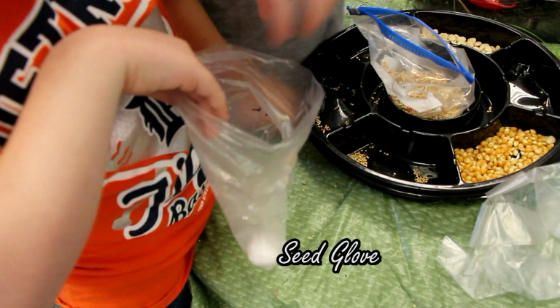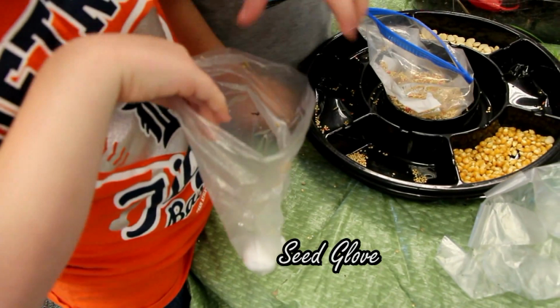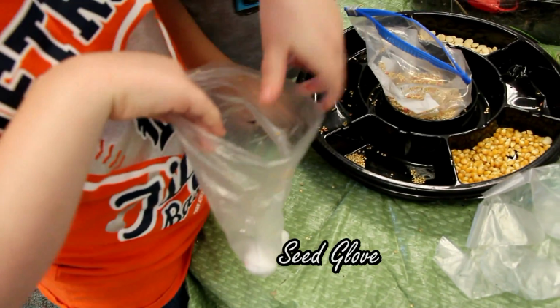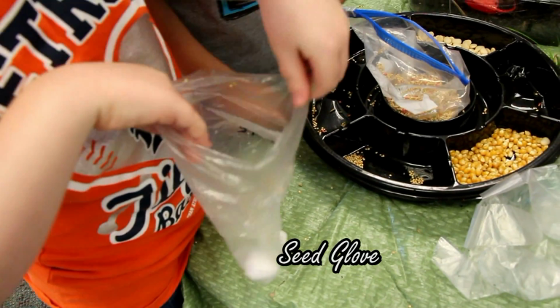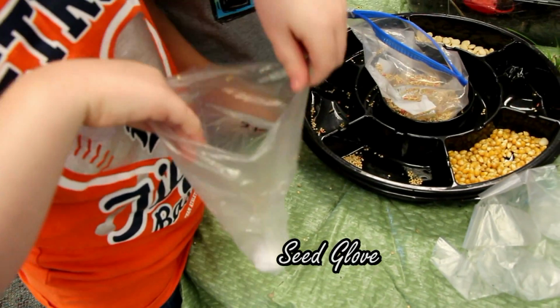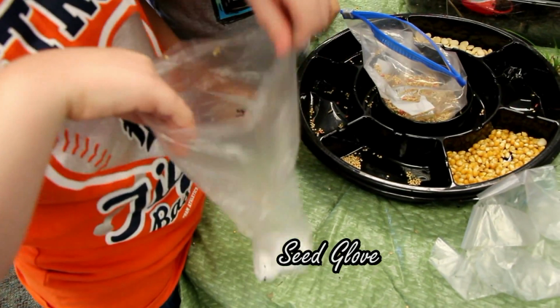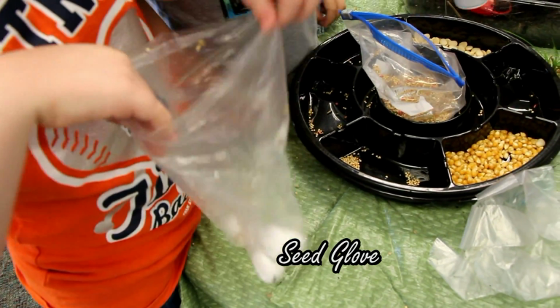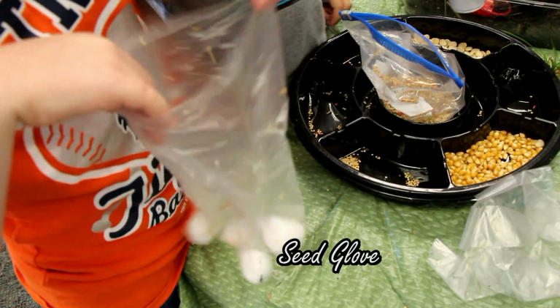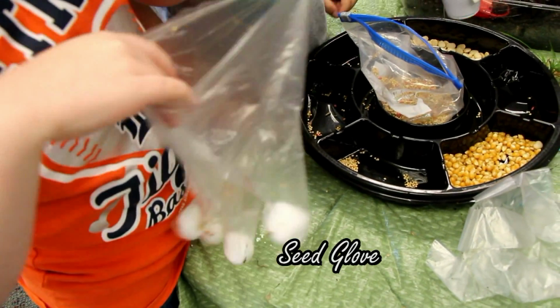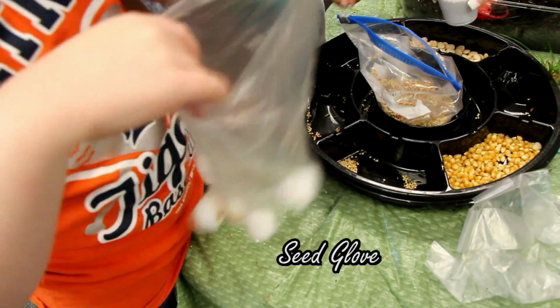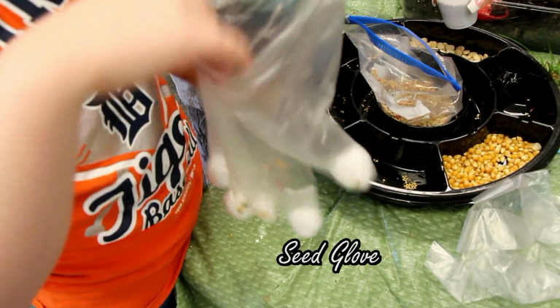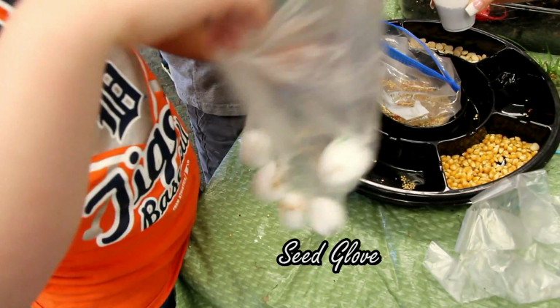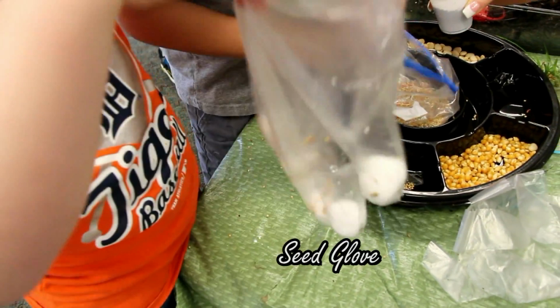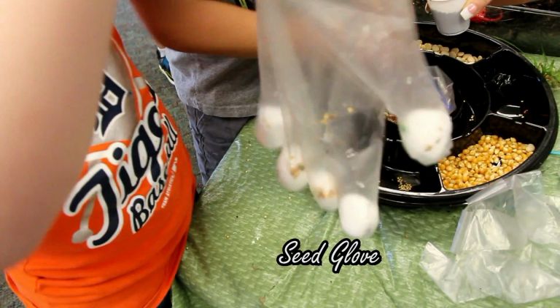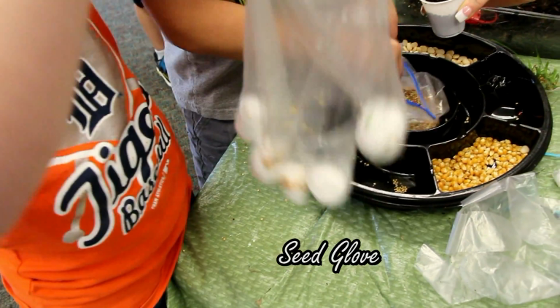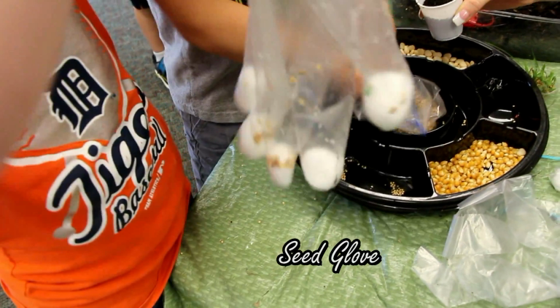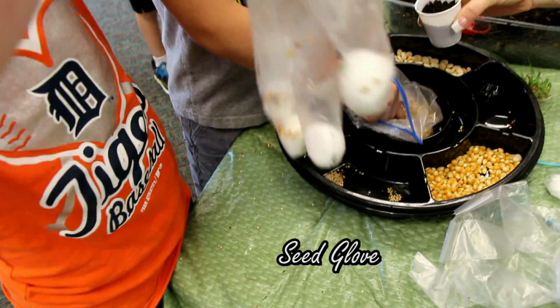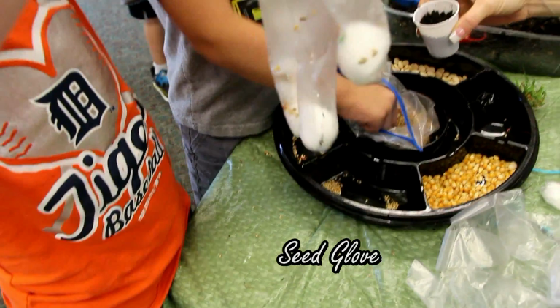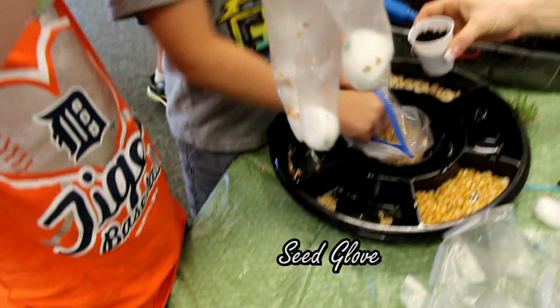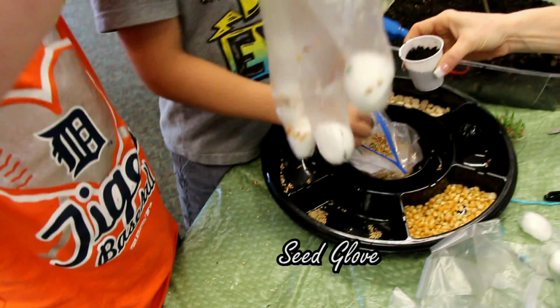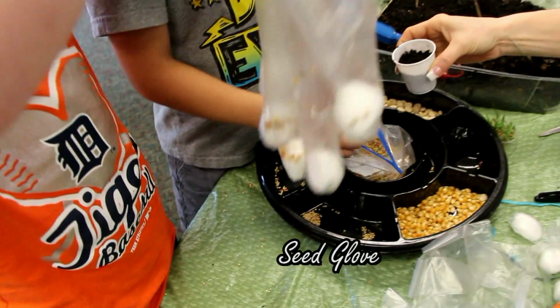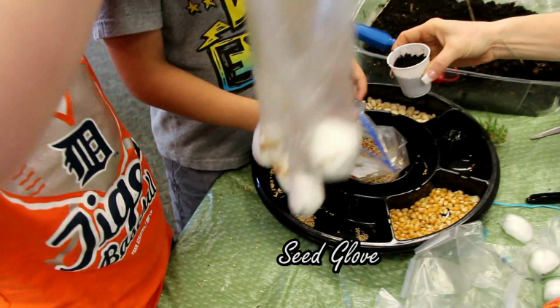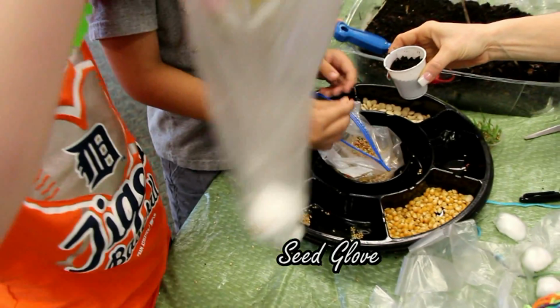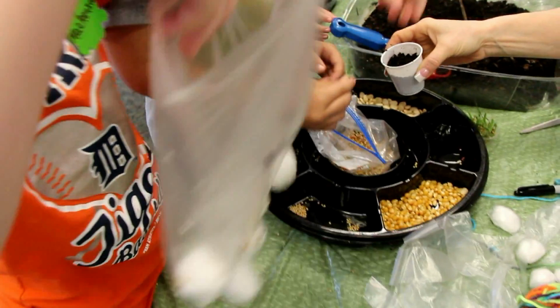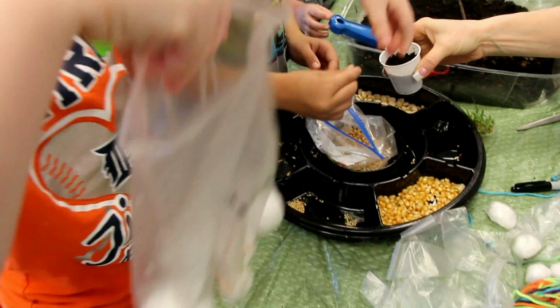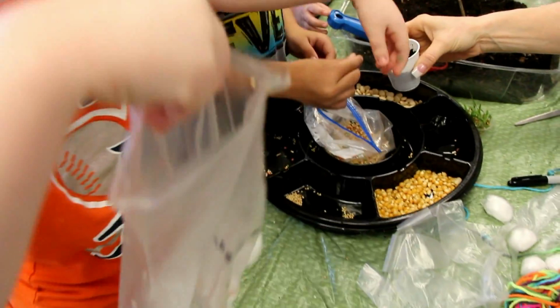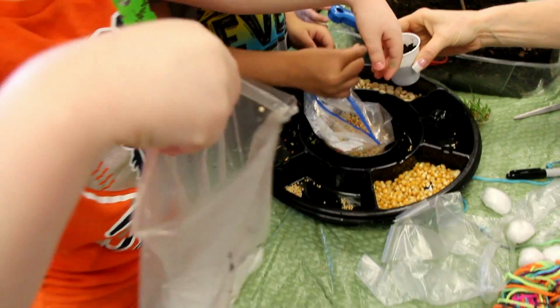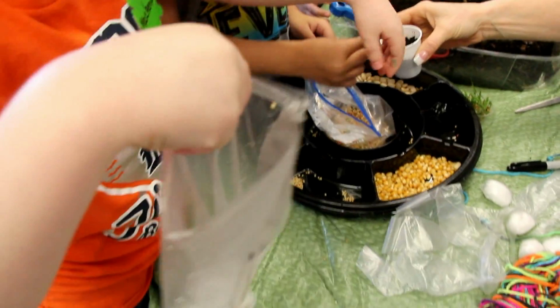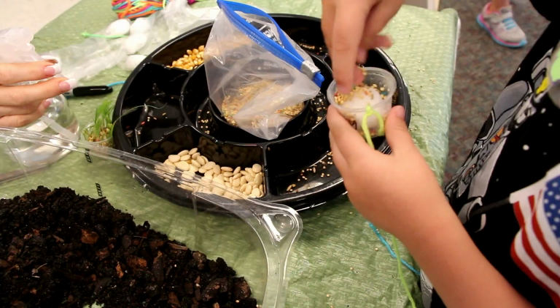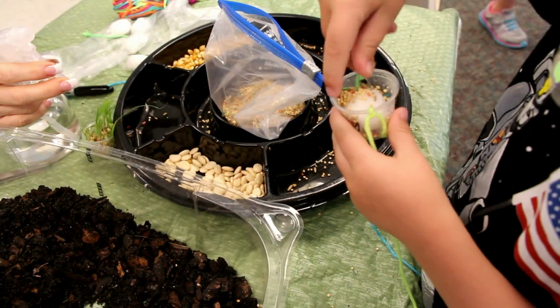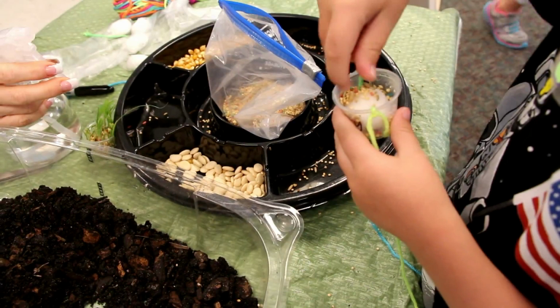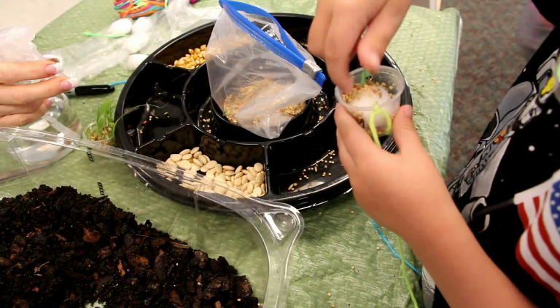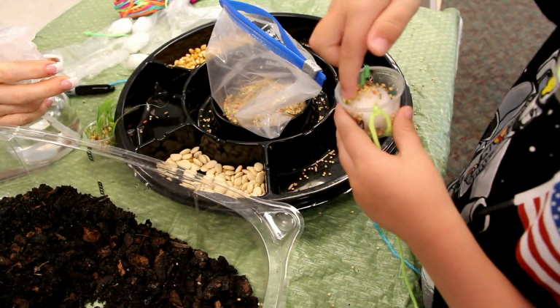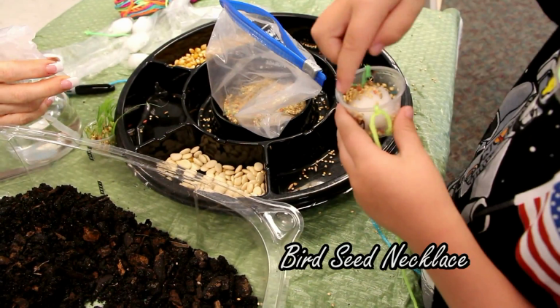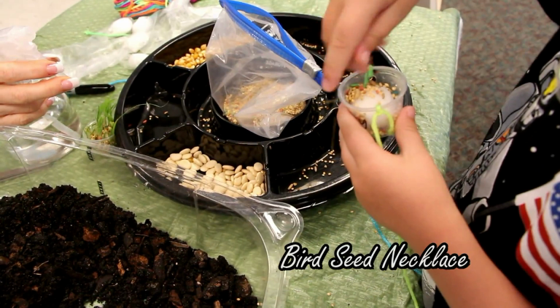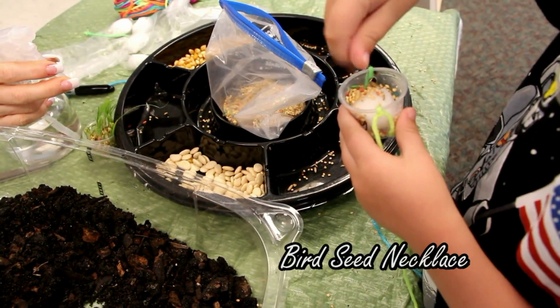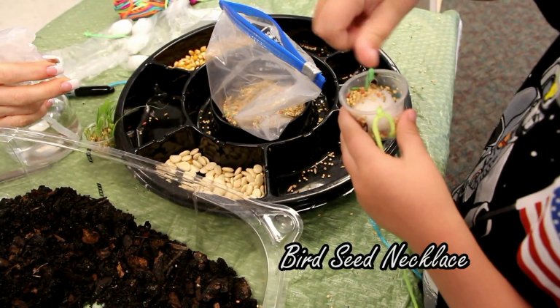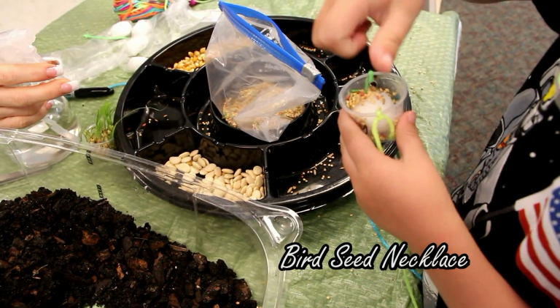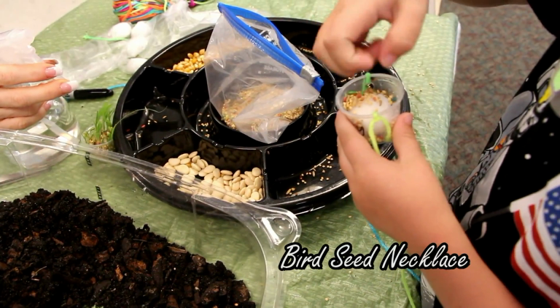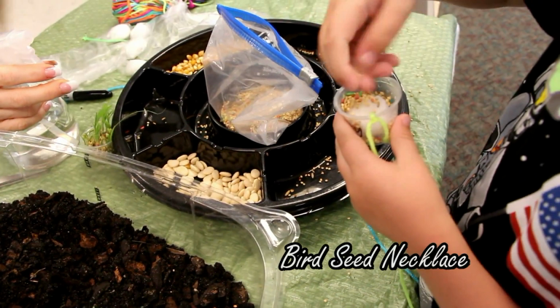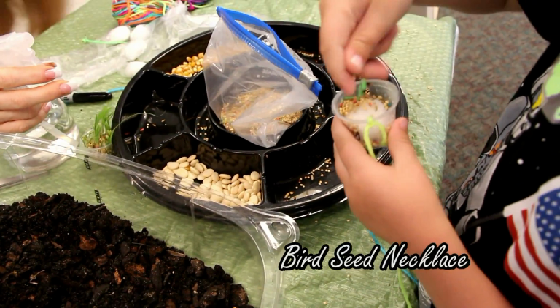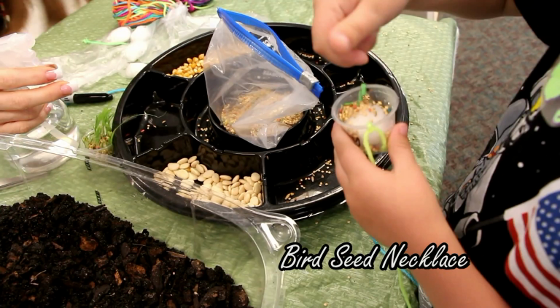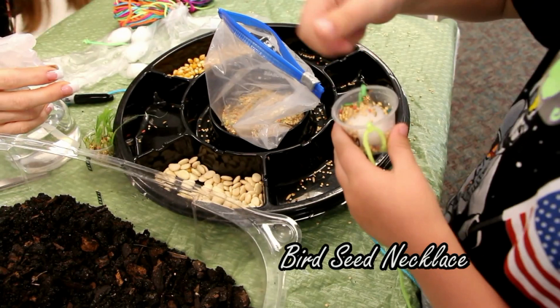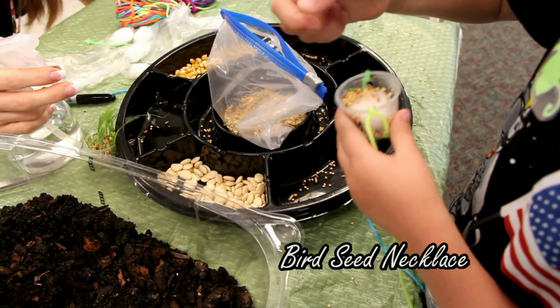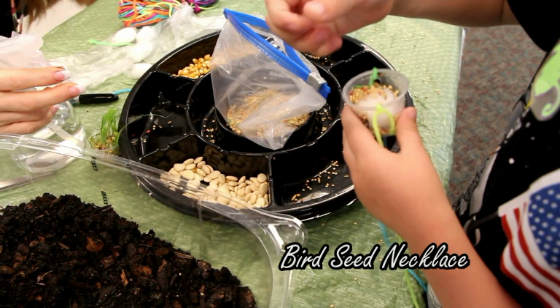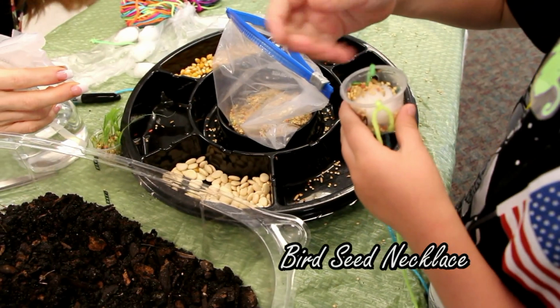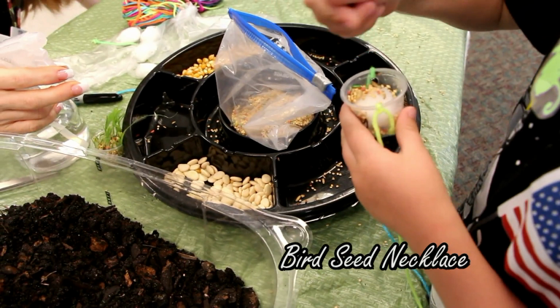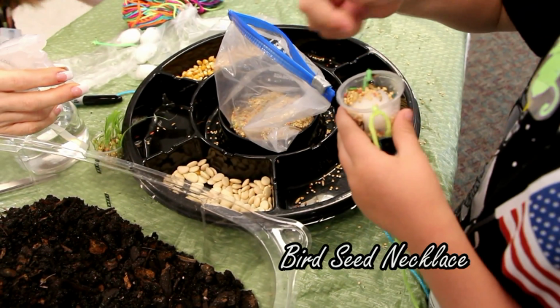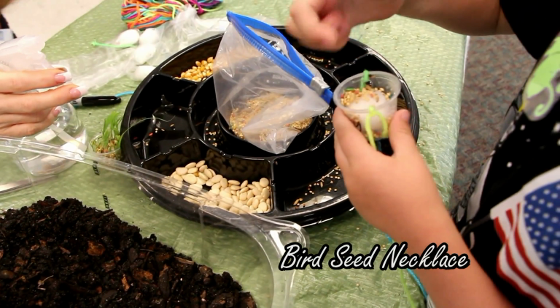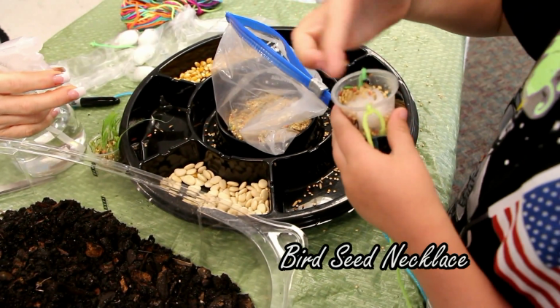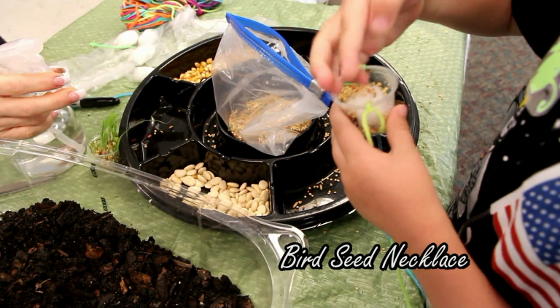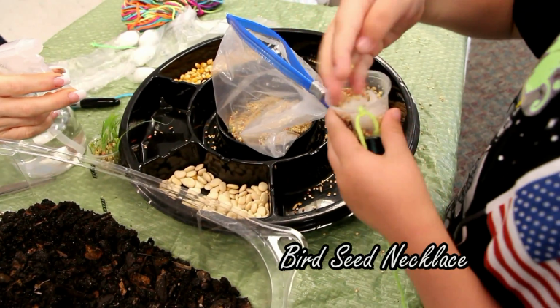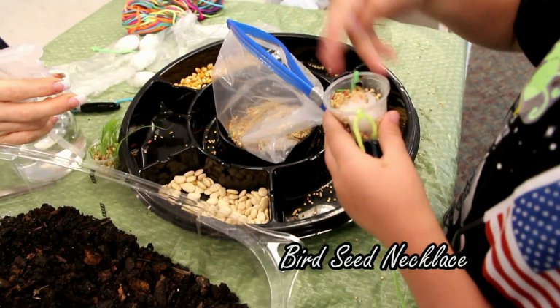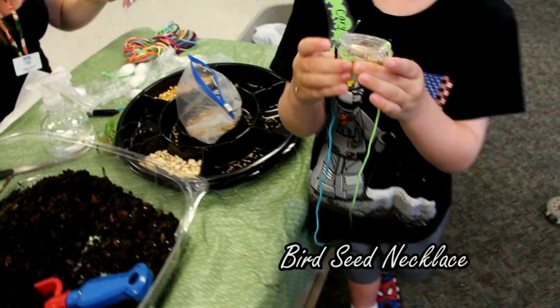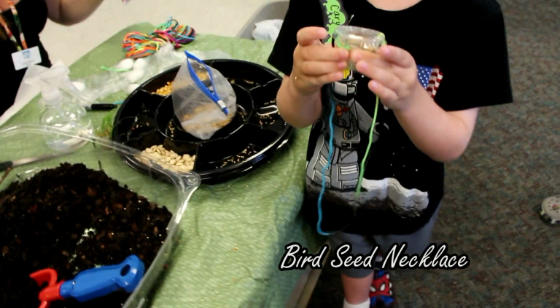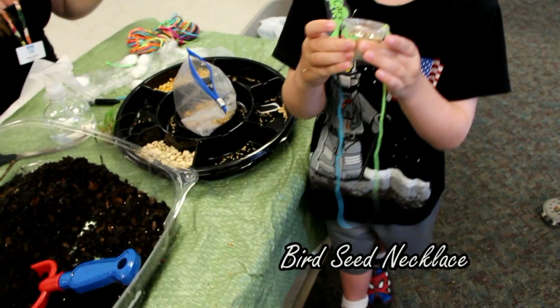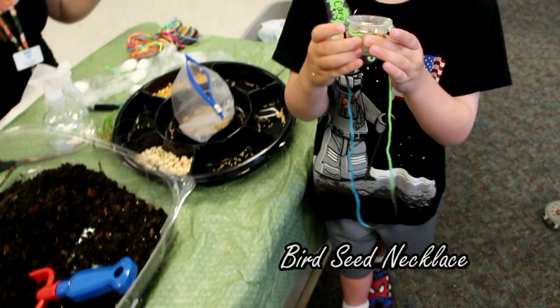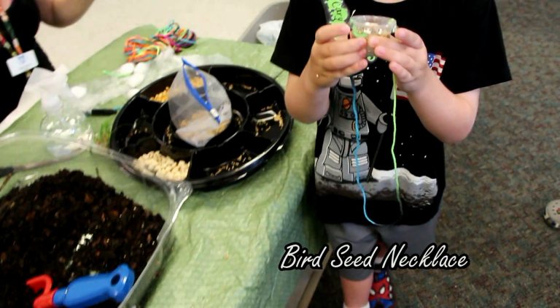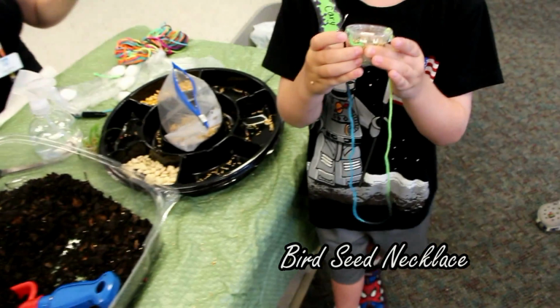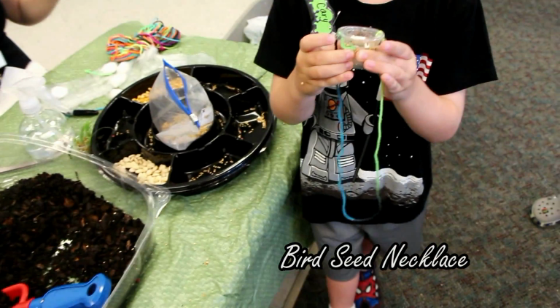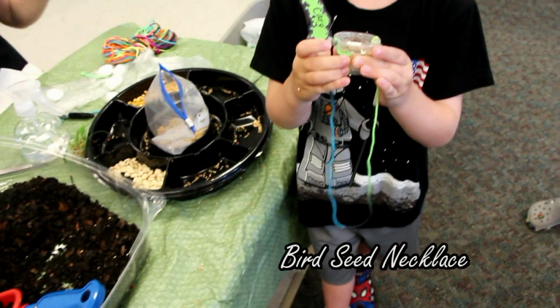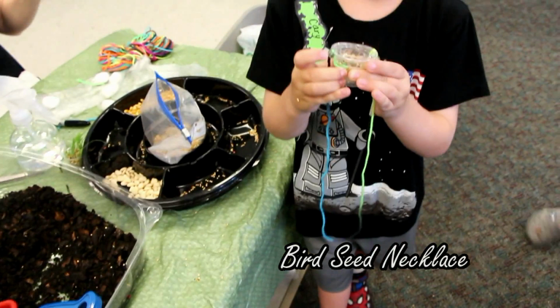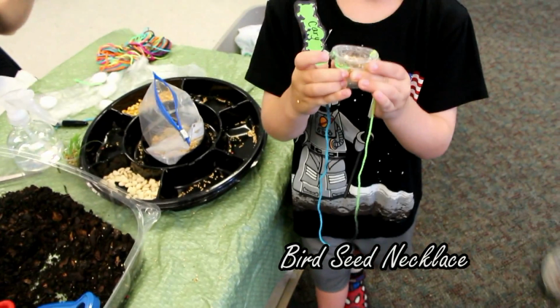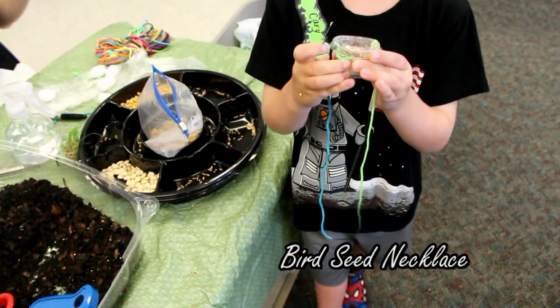Now put some bird seed on top, honey. A little sprinkle. You don't like them in there? They're beautiful. A little sprinkle.